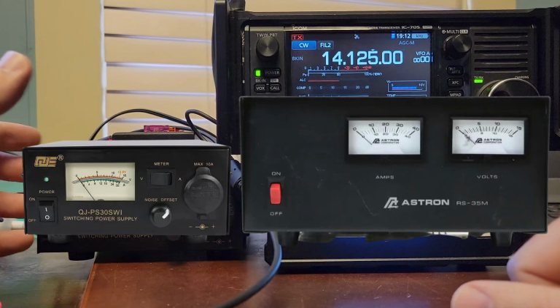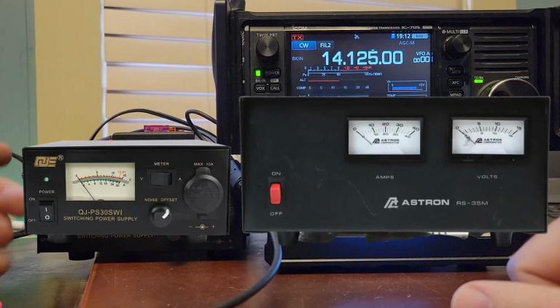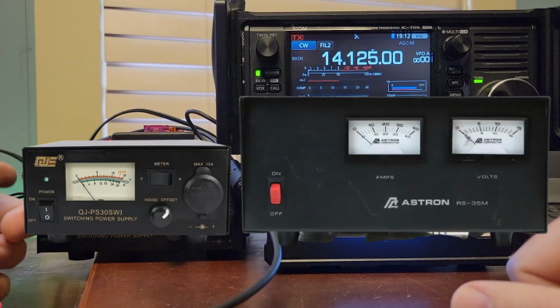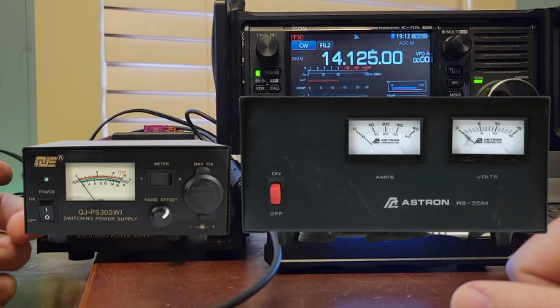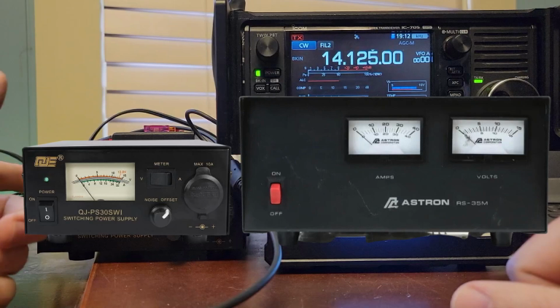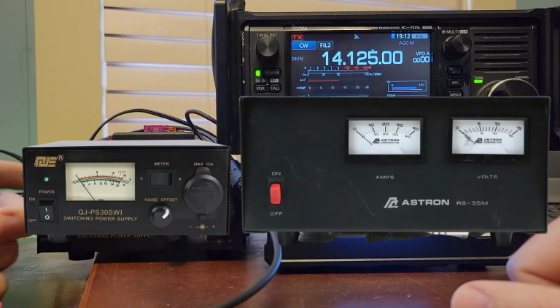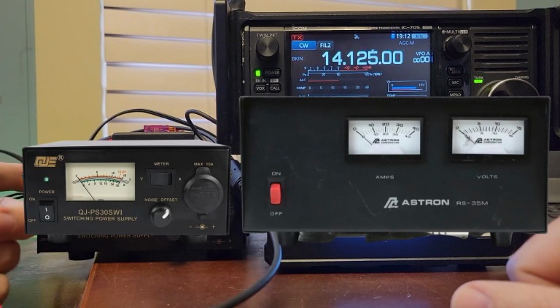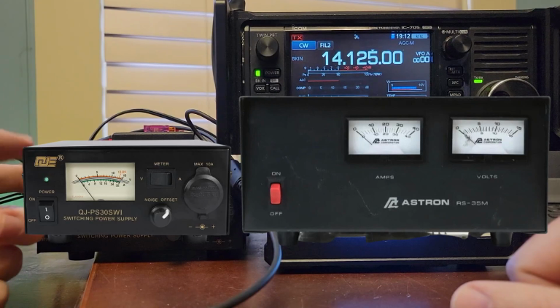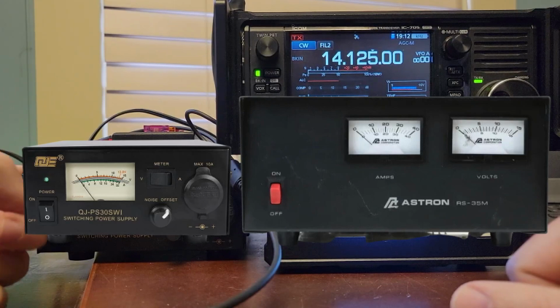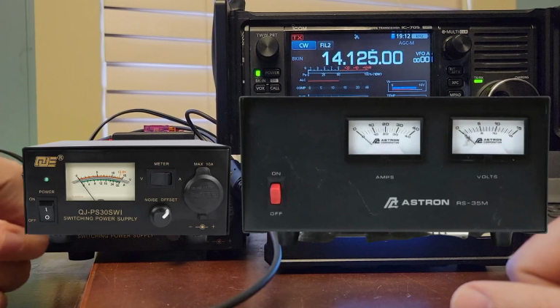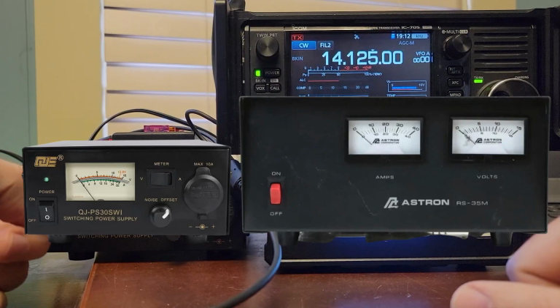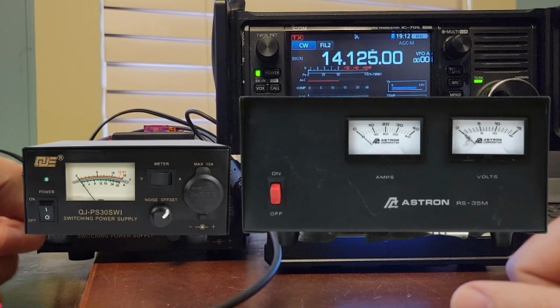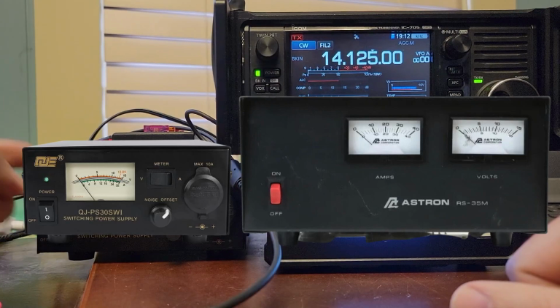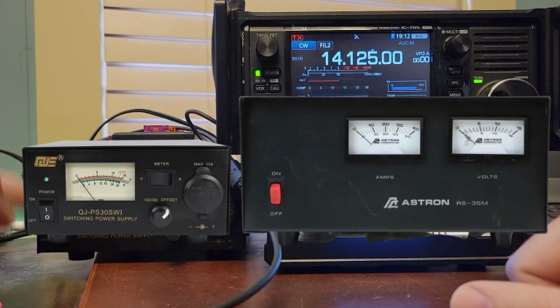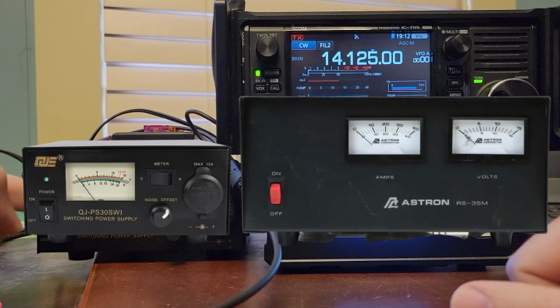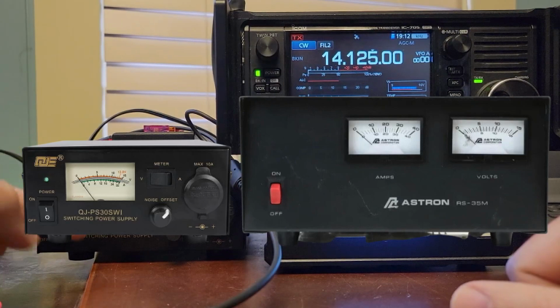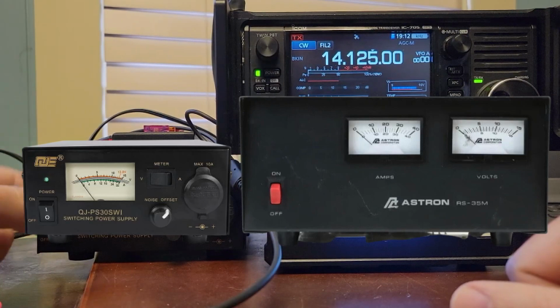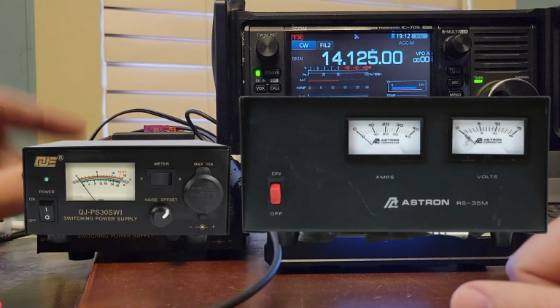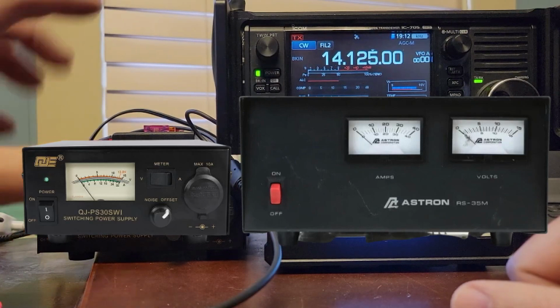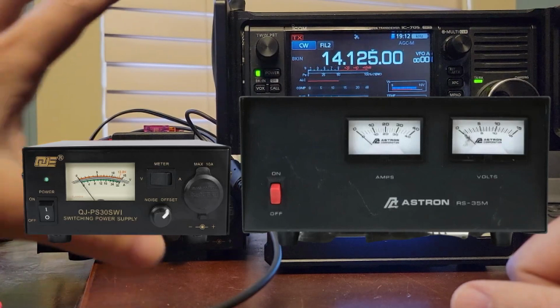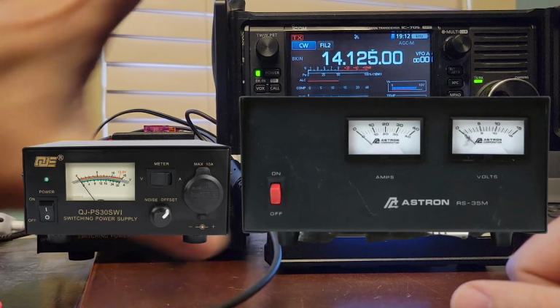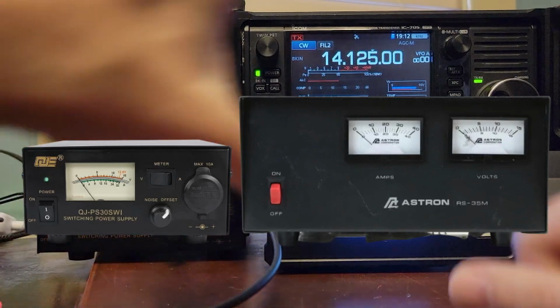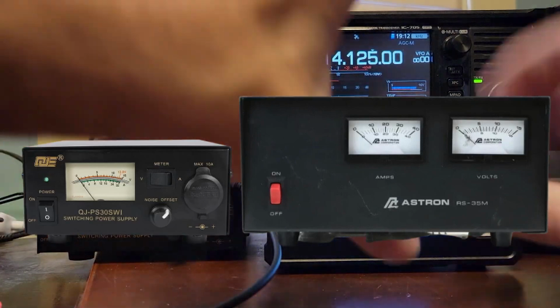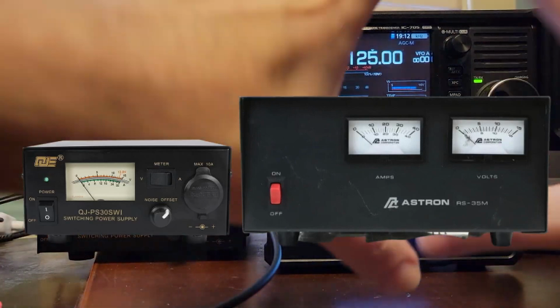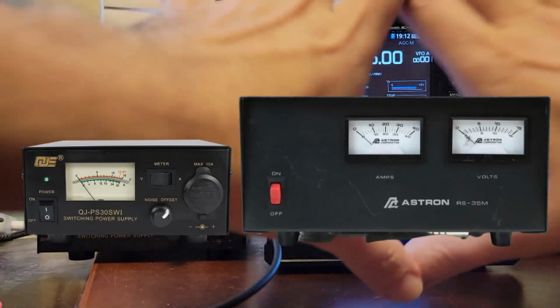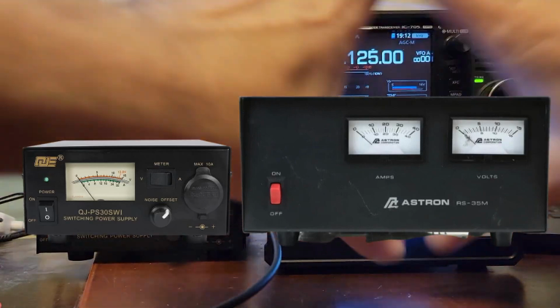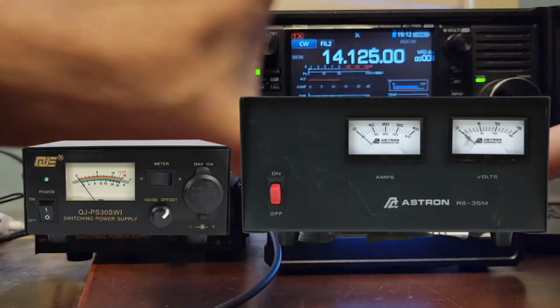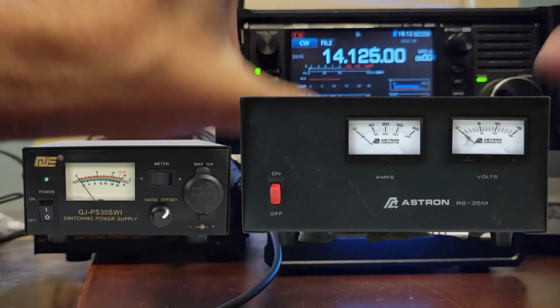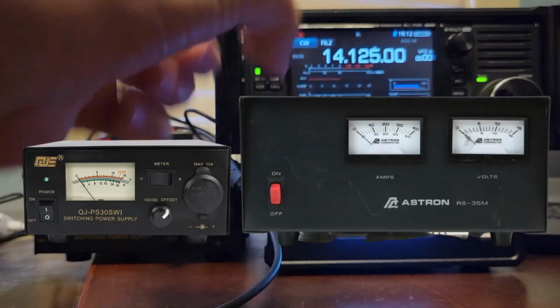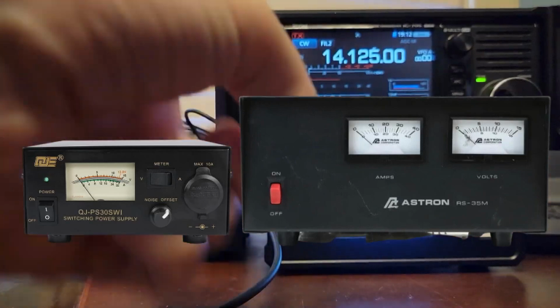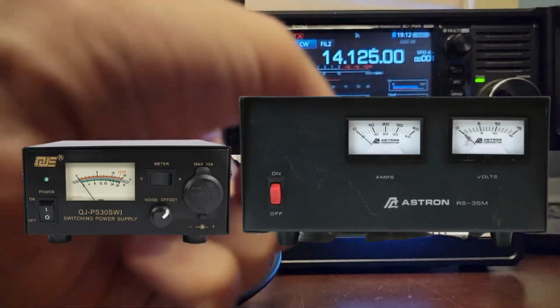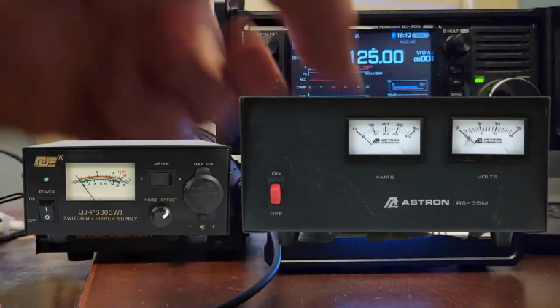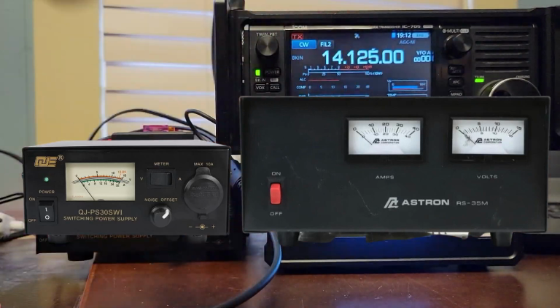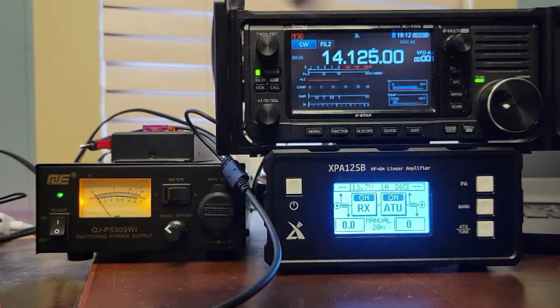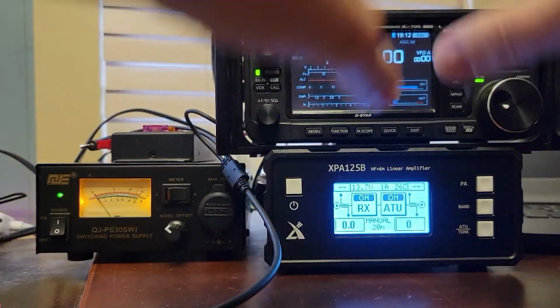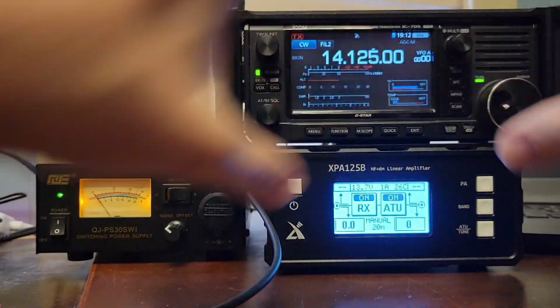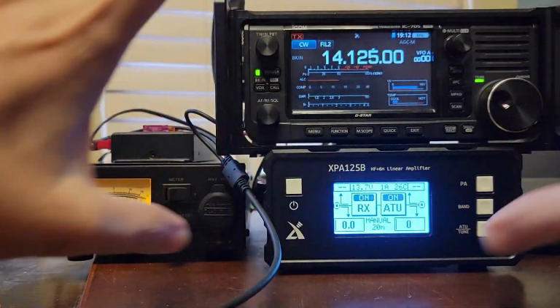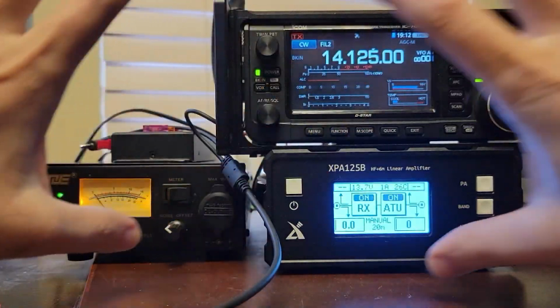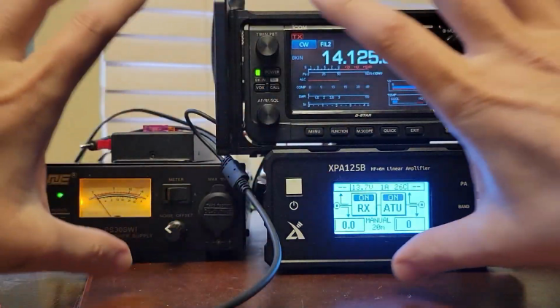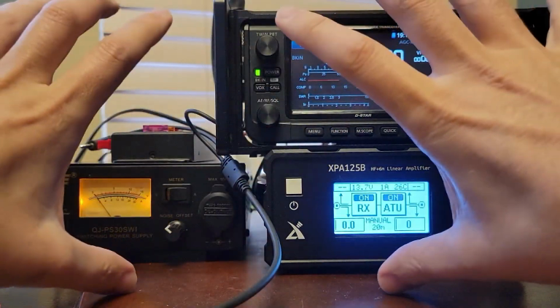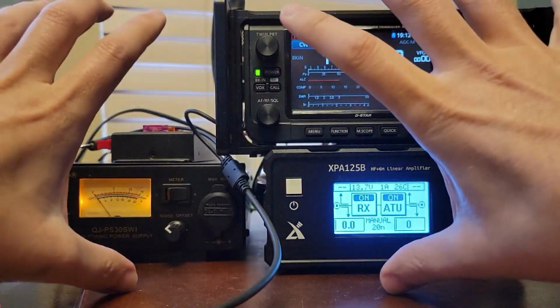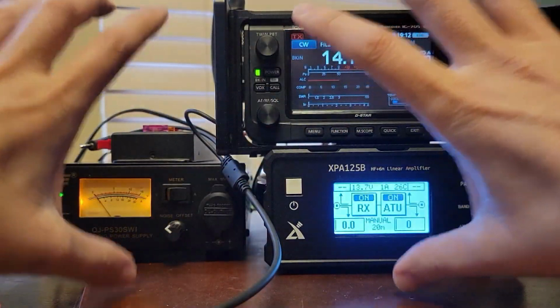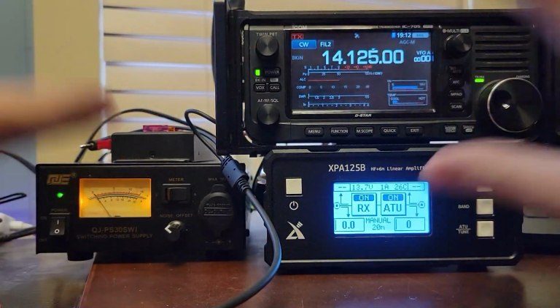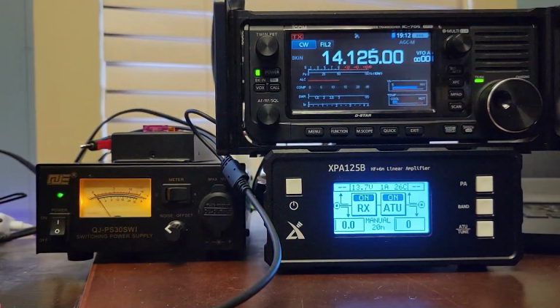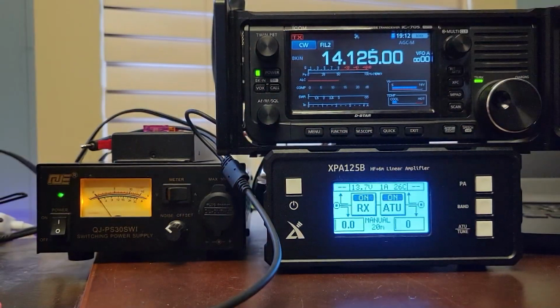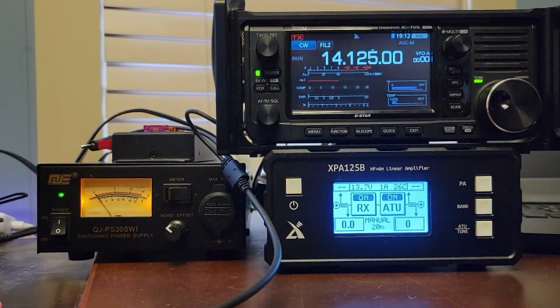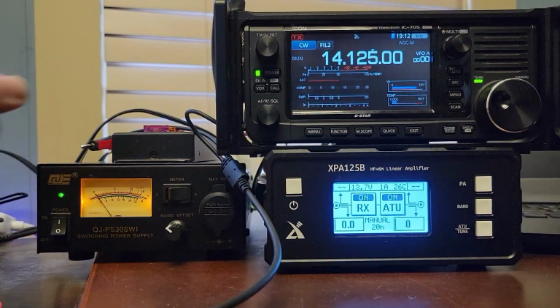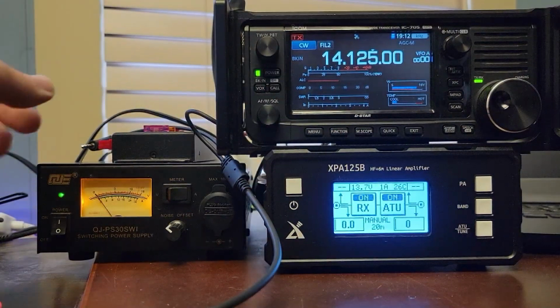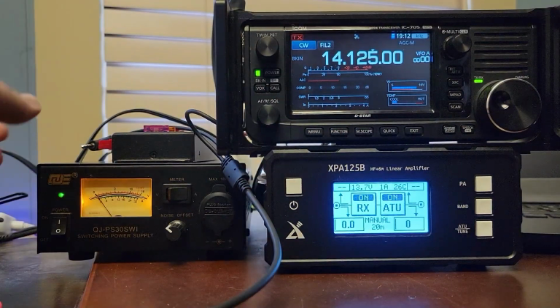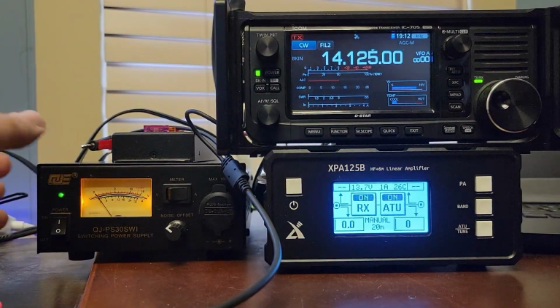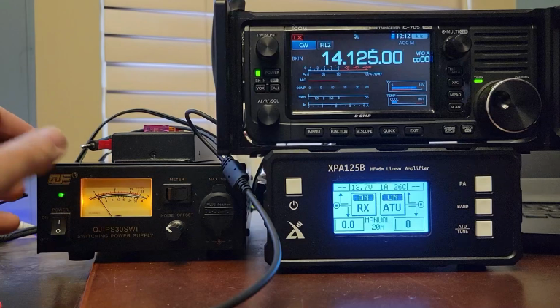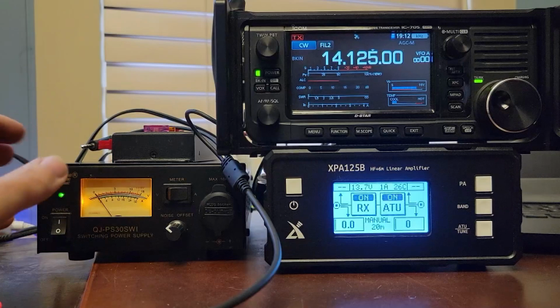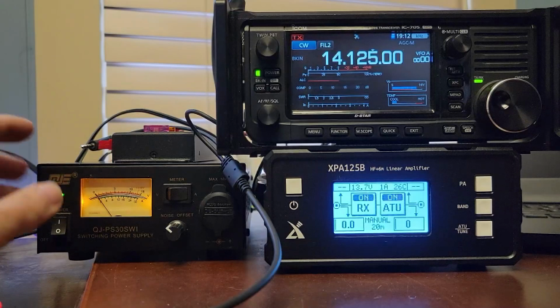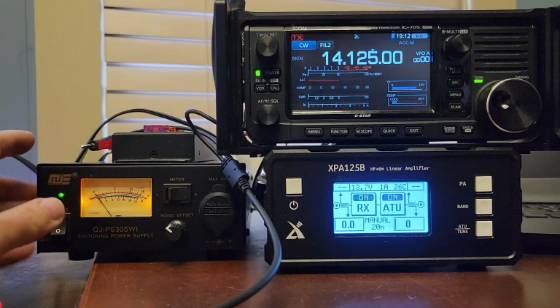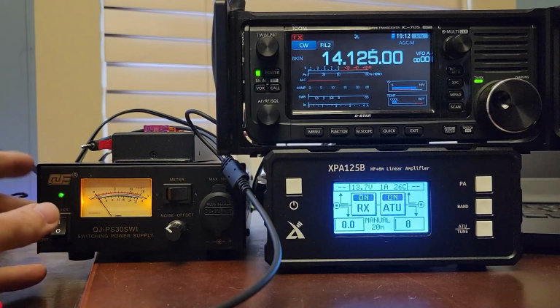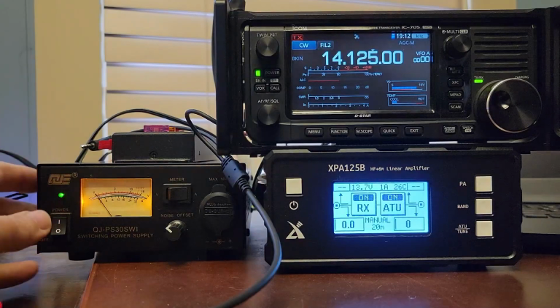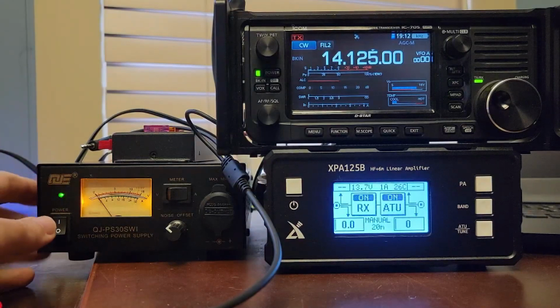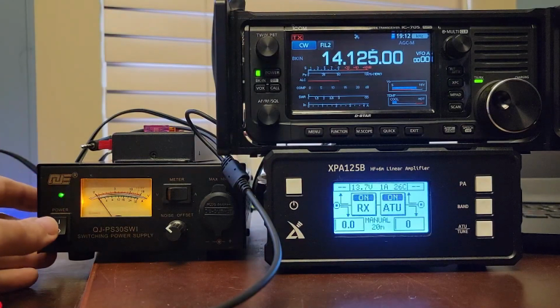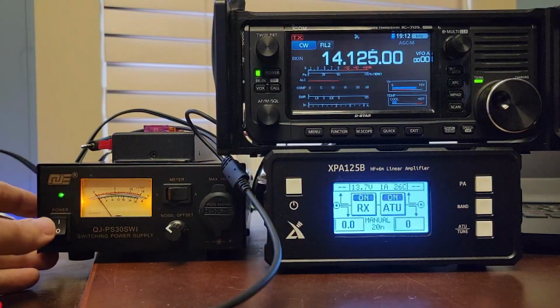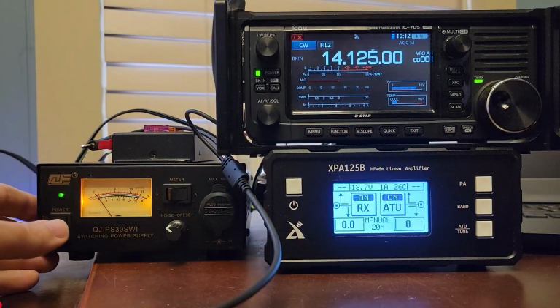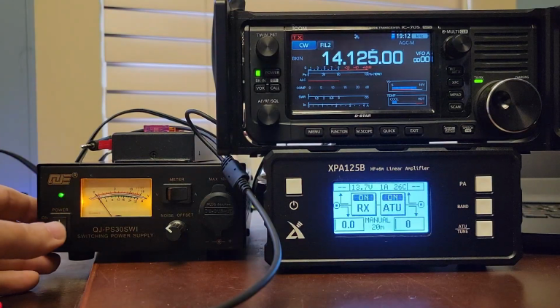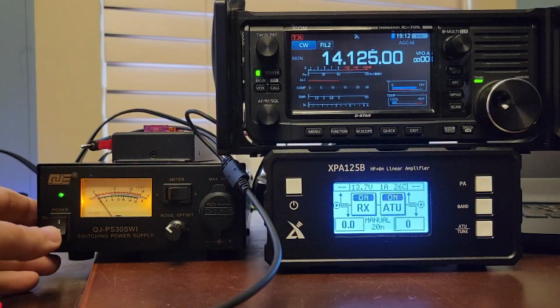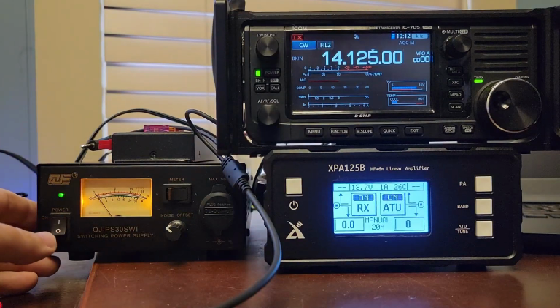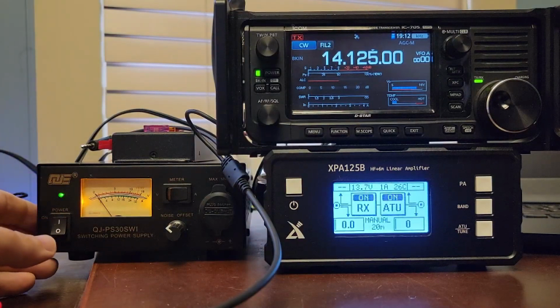Because it's a switching power supply, it's physically tiny. The Astron that I had before this was the size of this brick here, so I had two of these bricks next to each other. That was a pretty big boy.